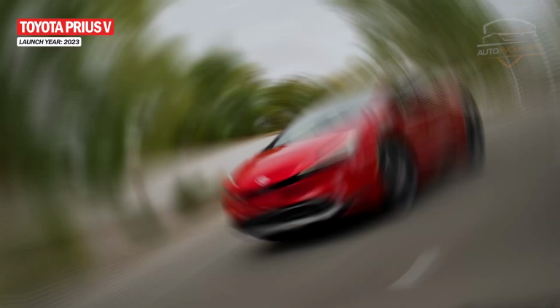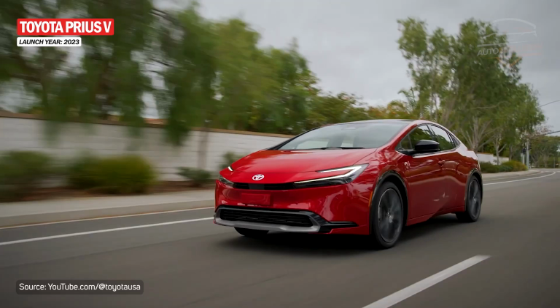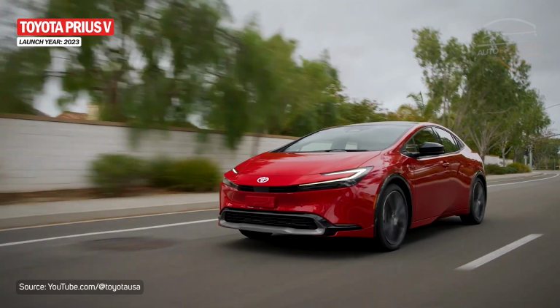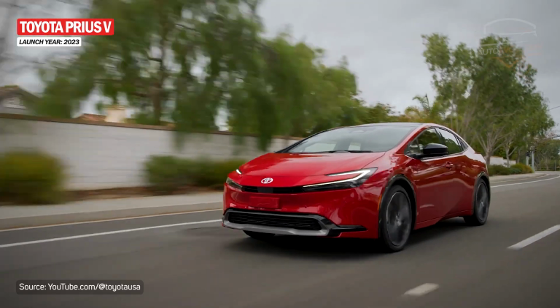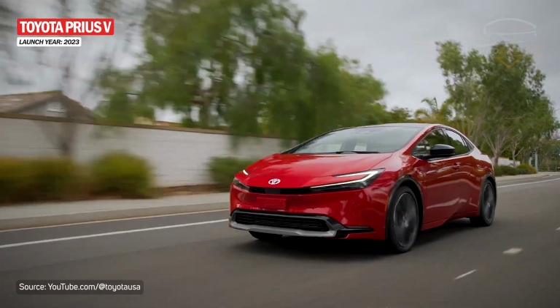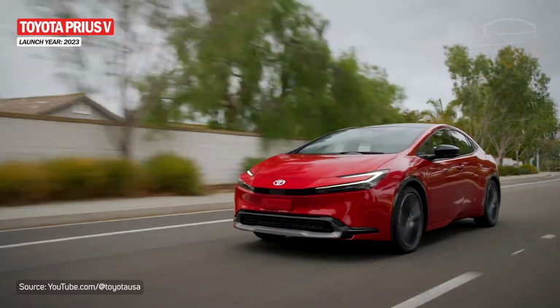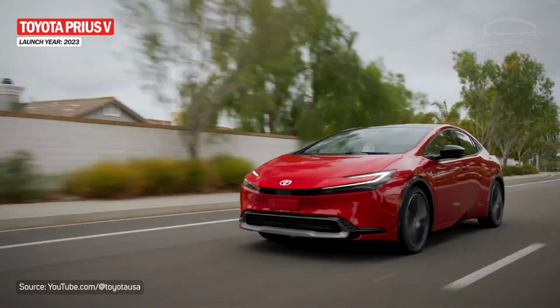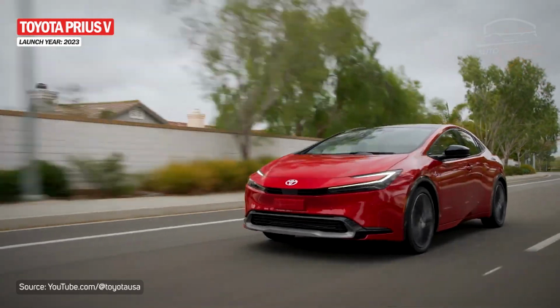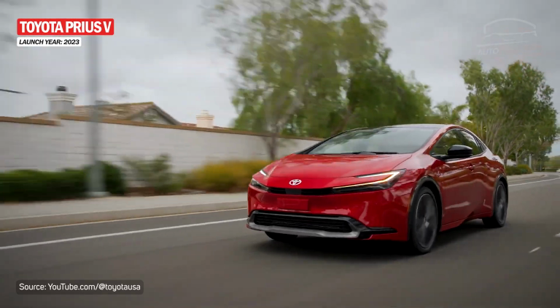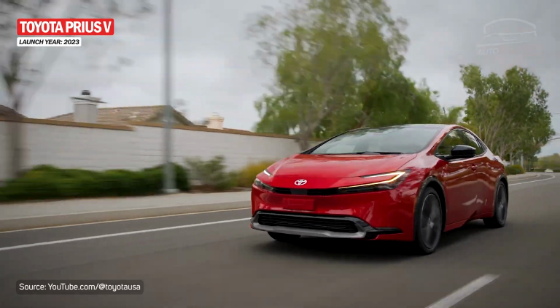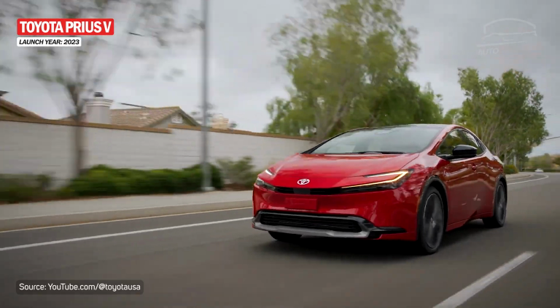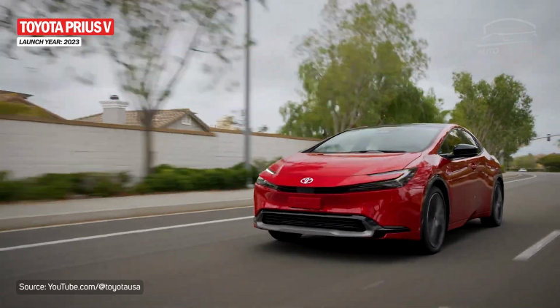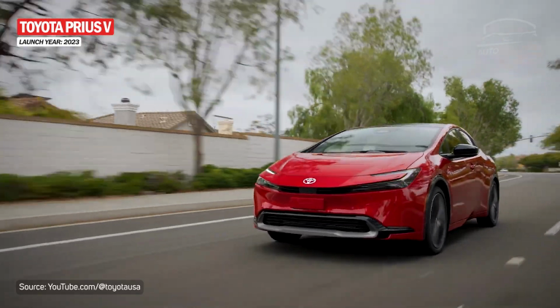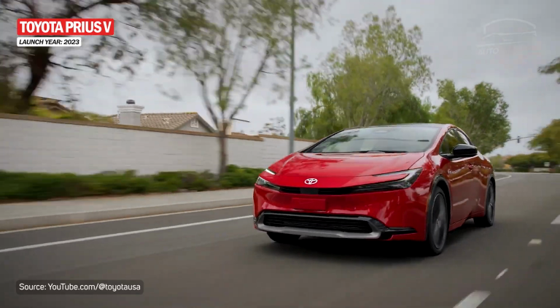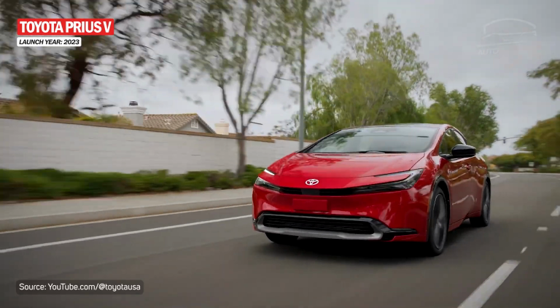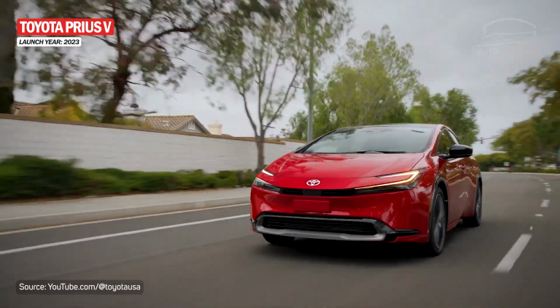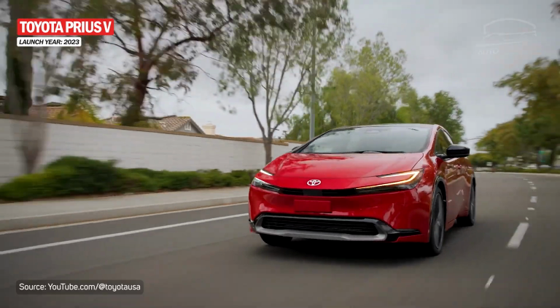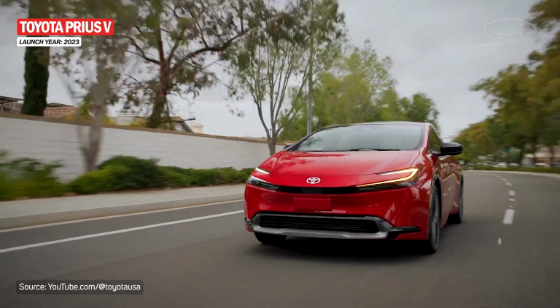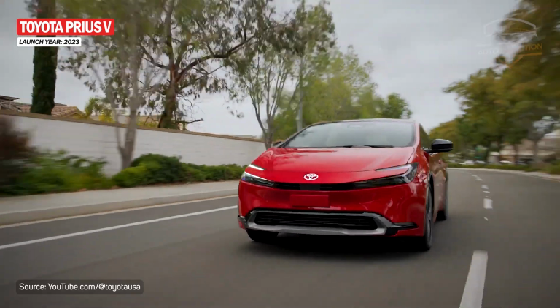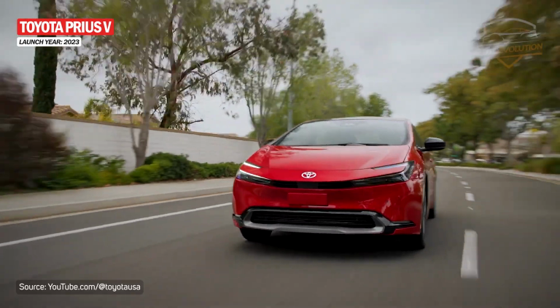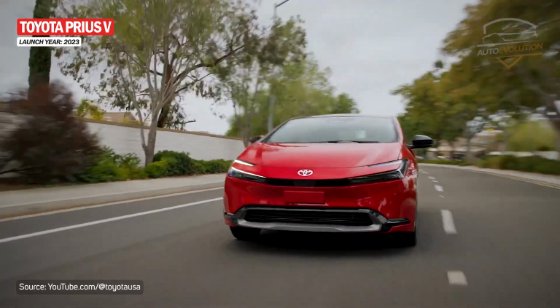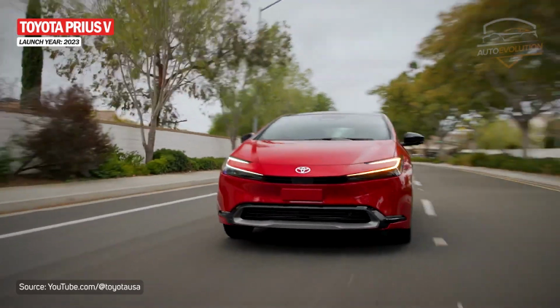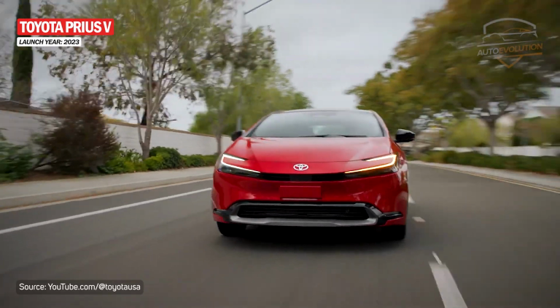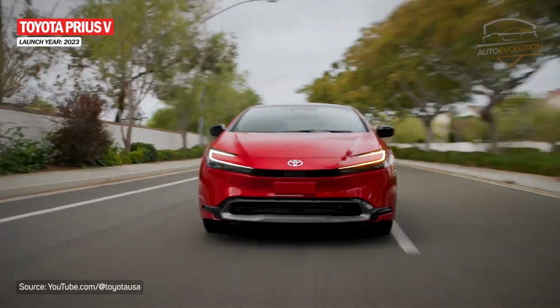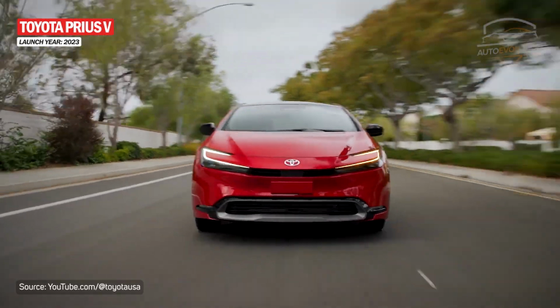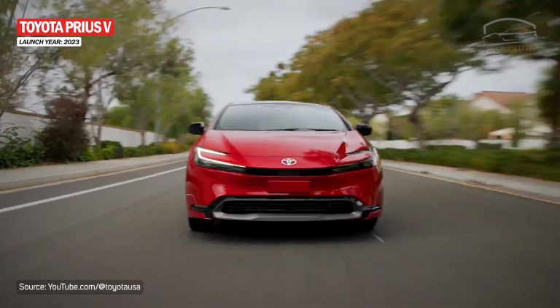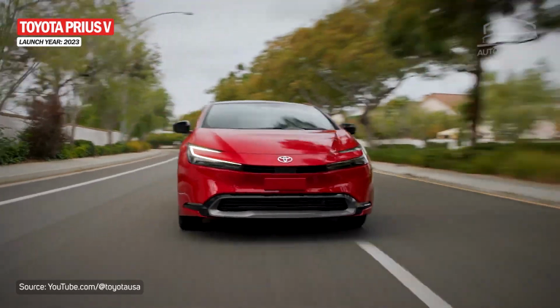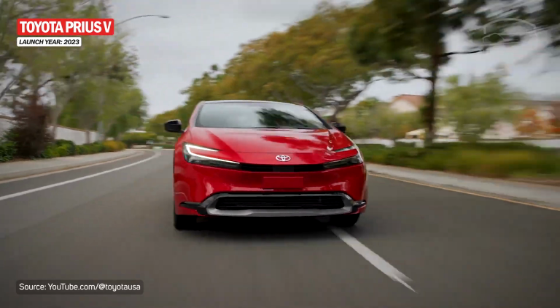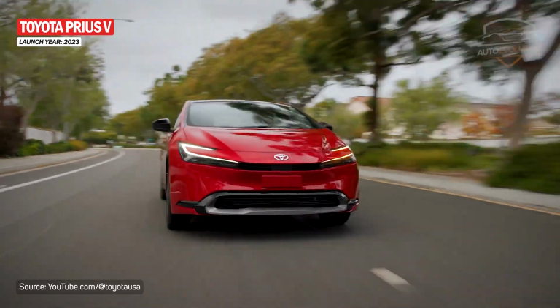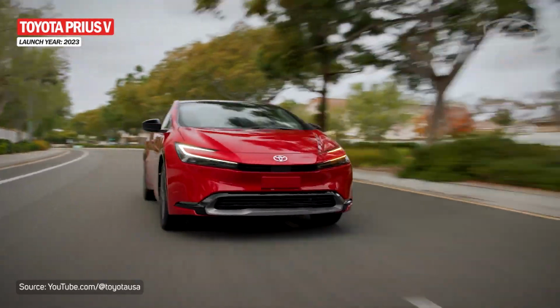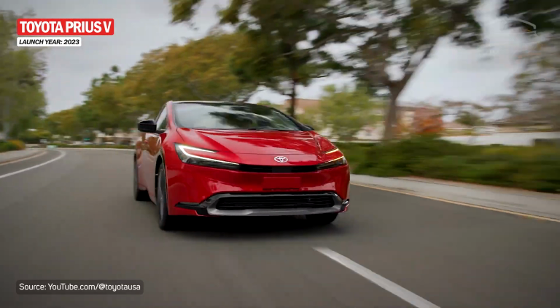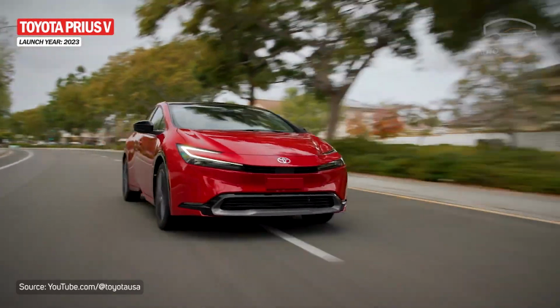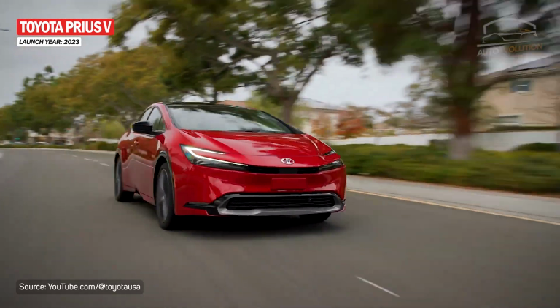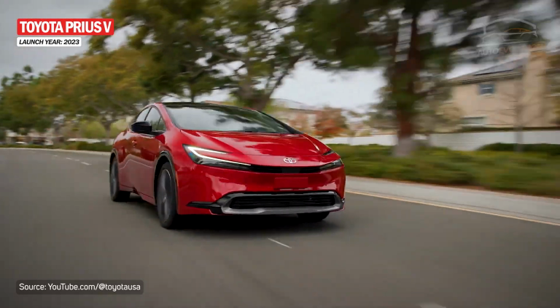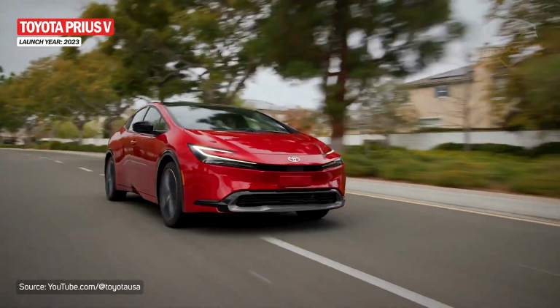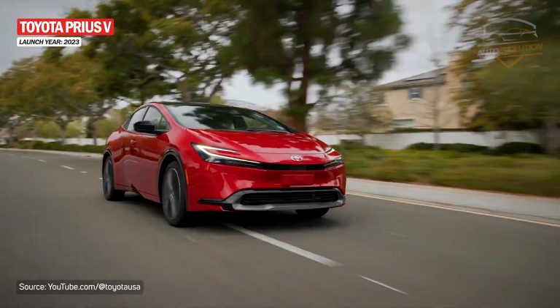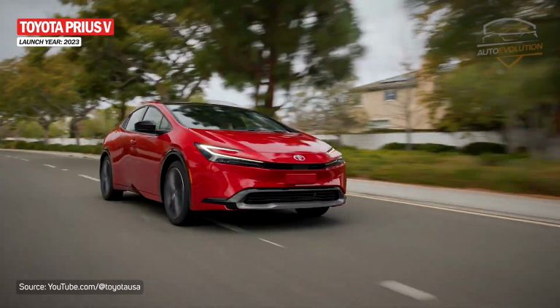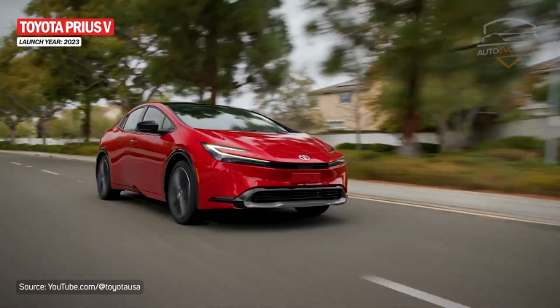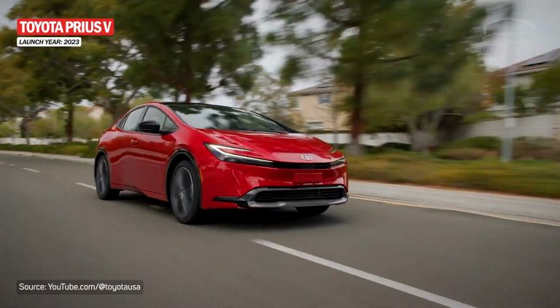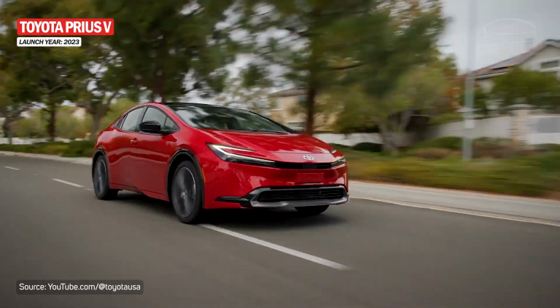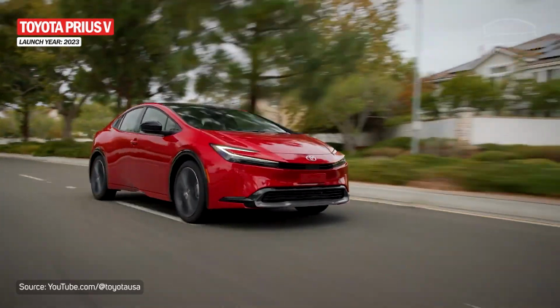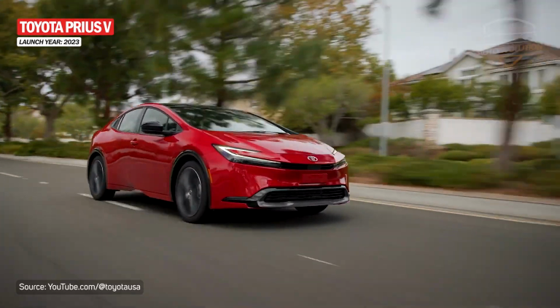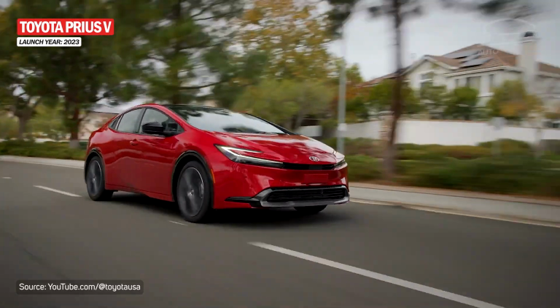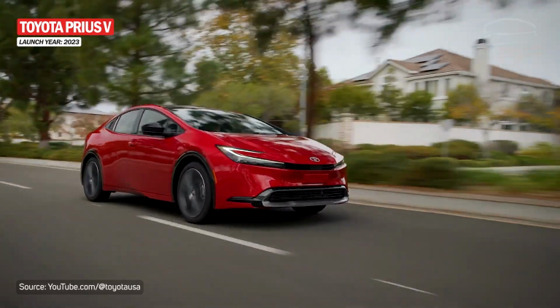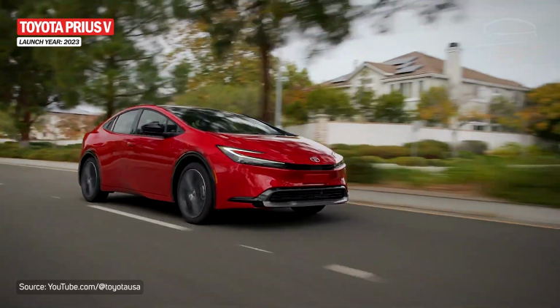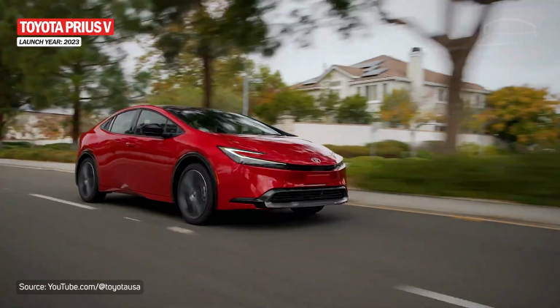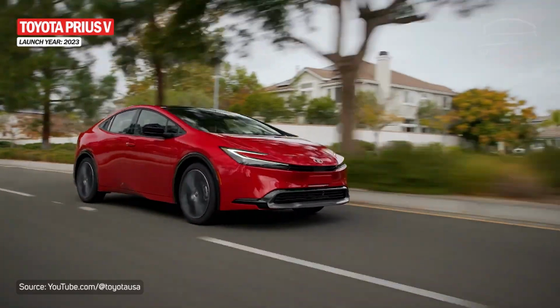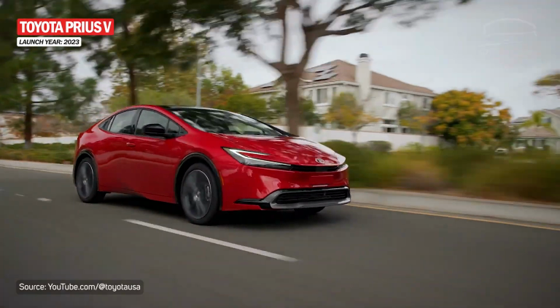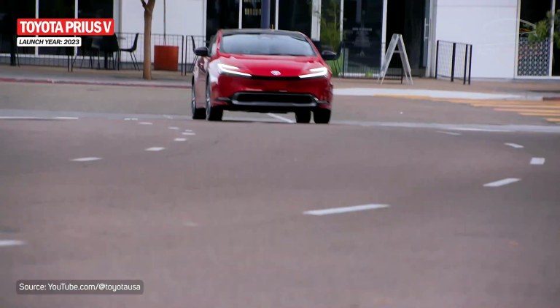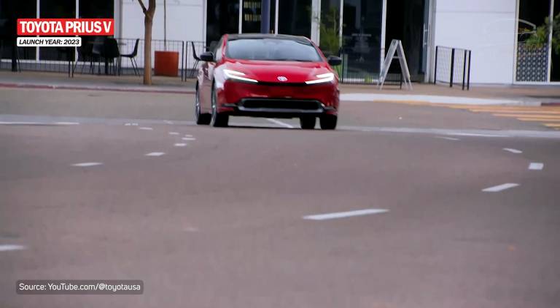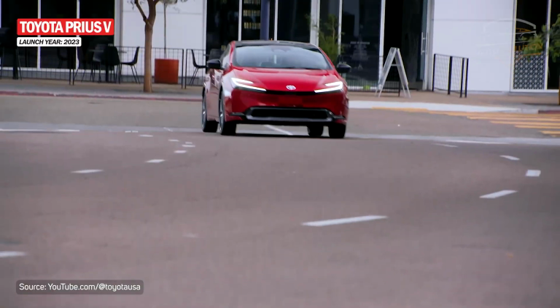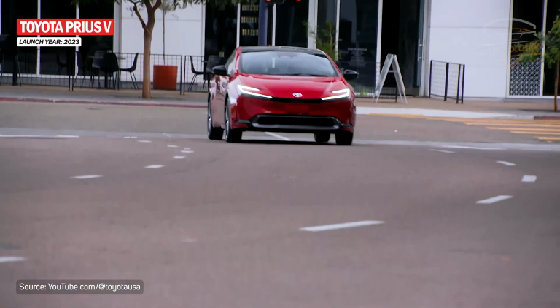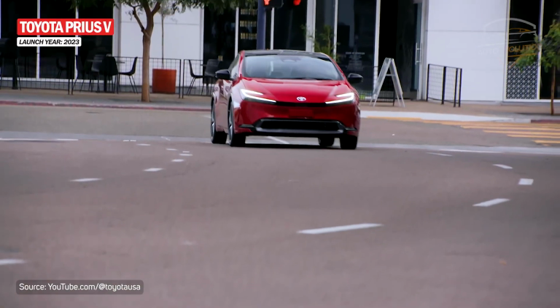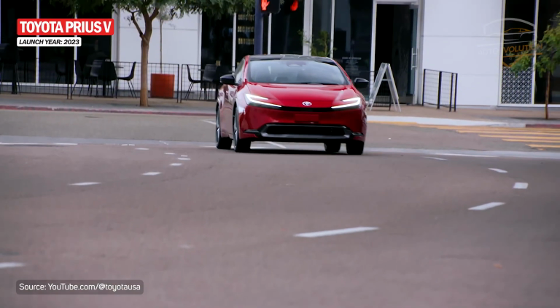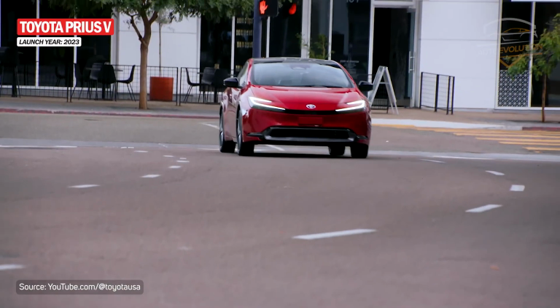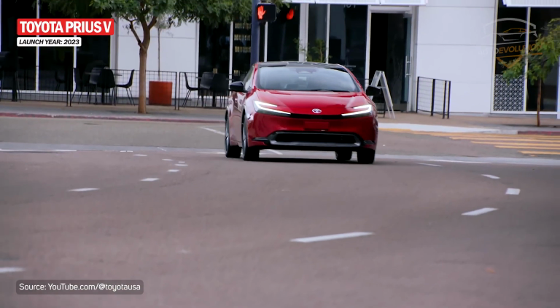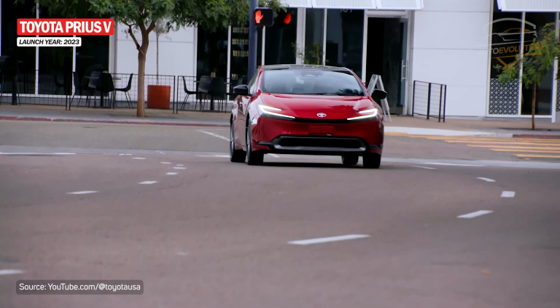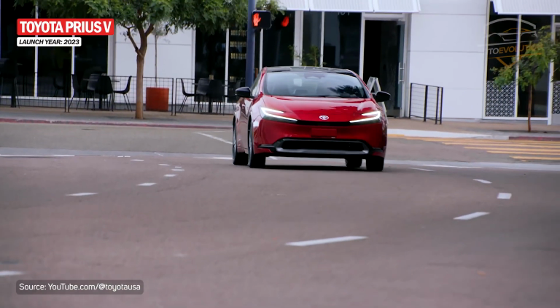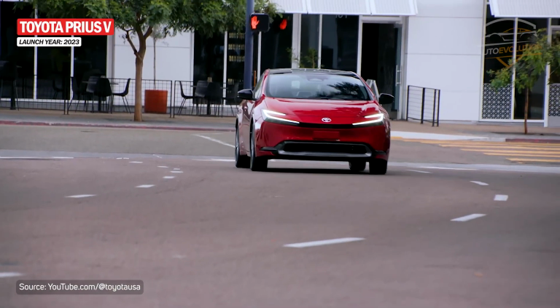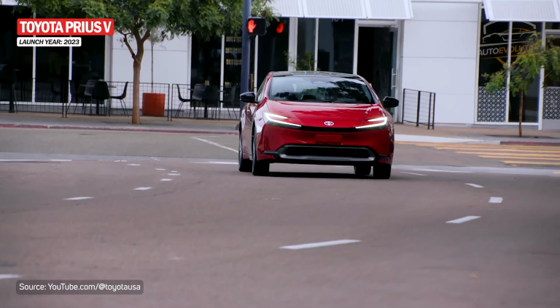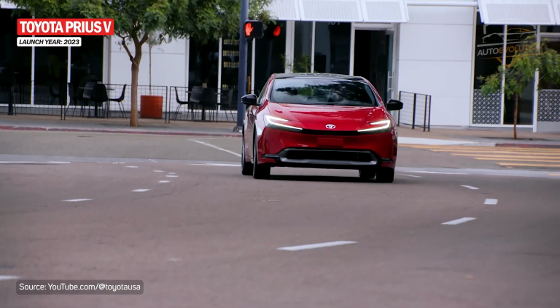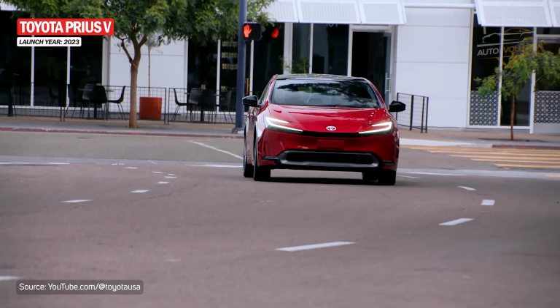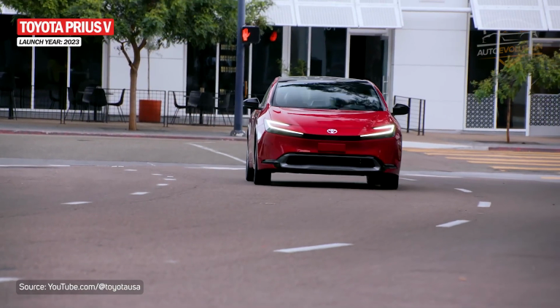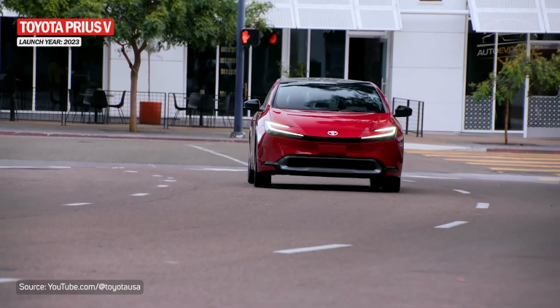Also, this generation will no longer be sold in Australia, New Zealand, or even the UK due to poor sales of the previous generation.